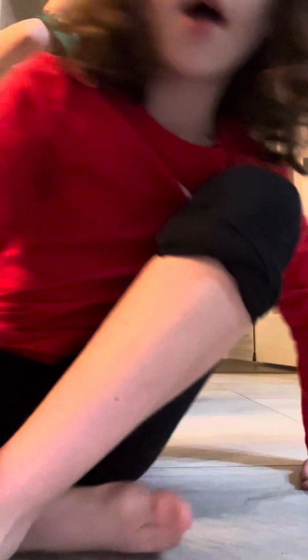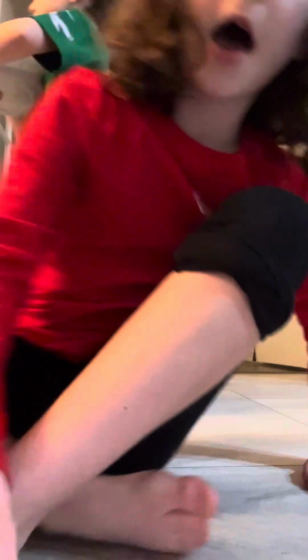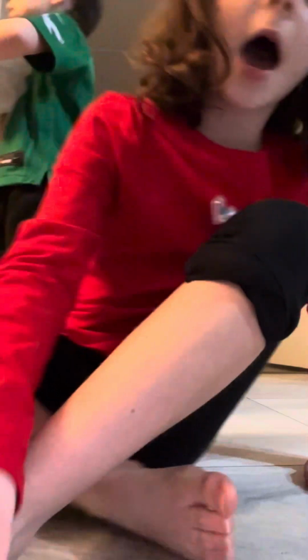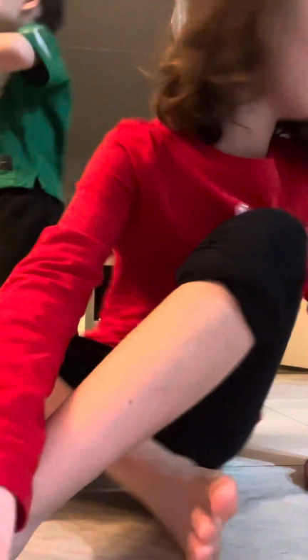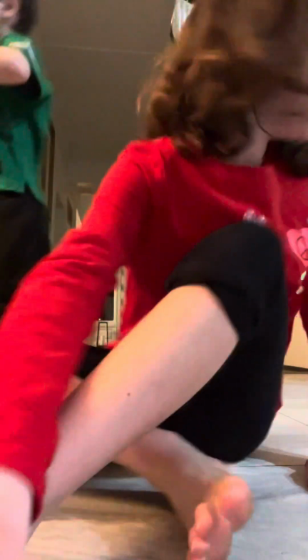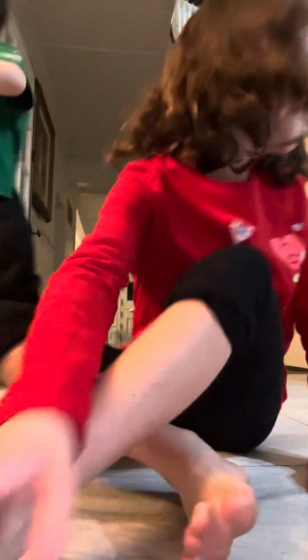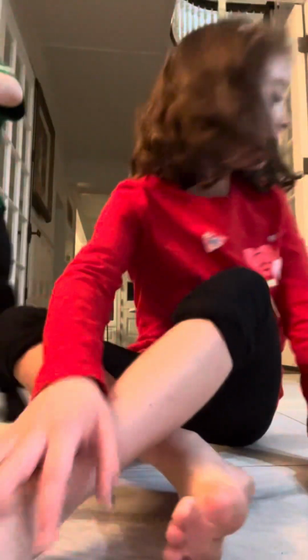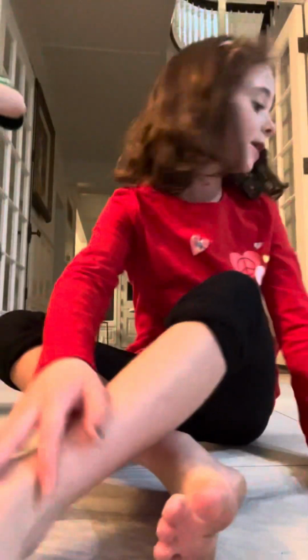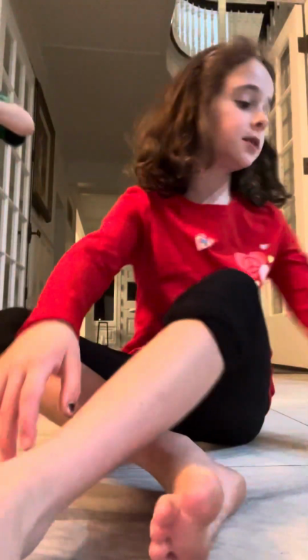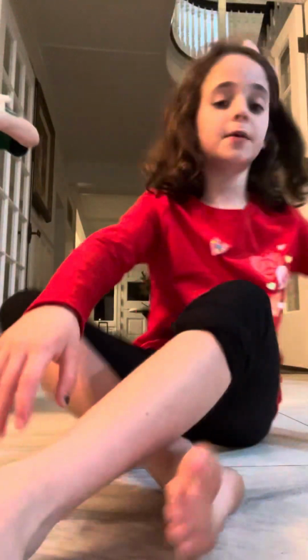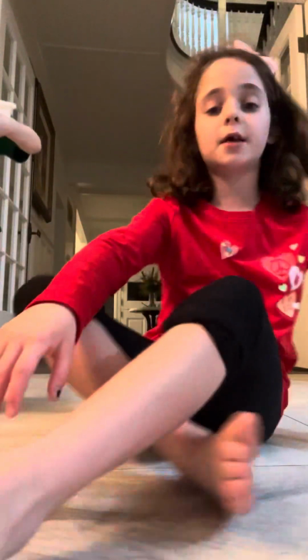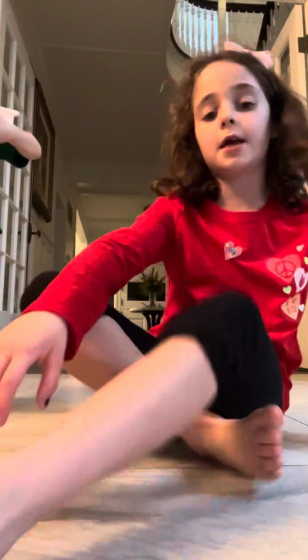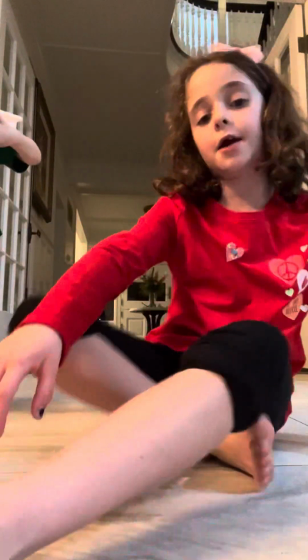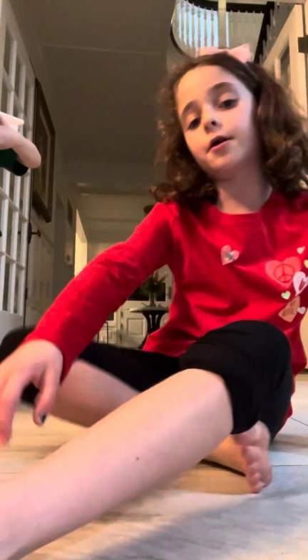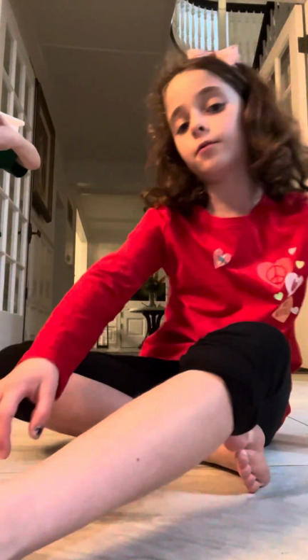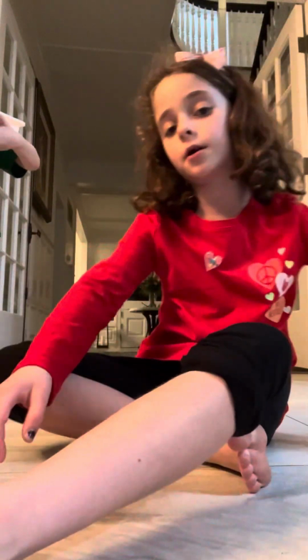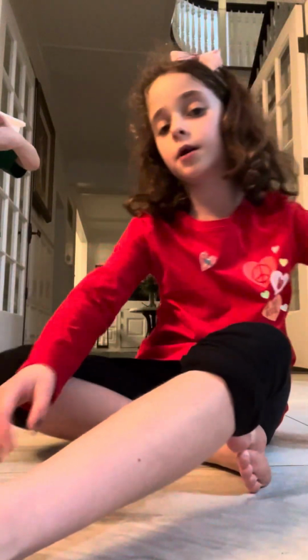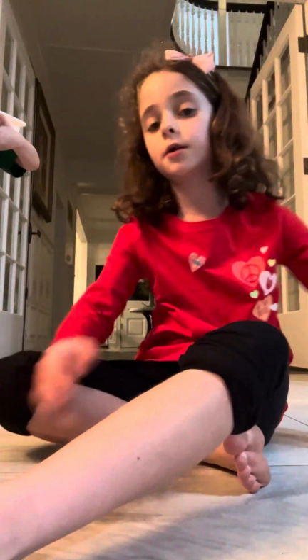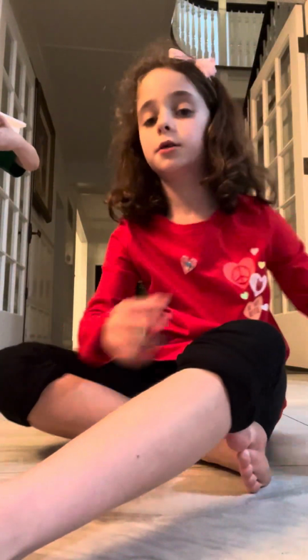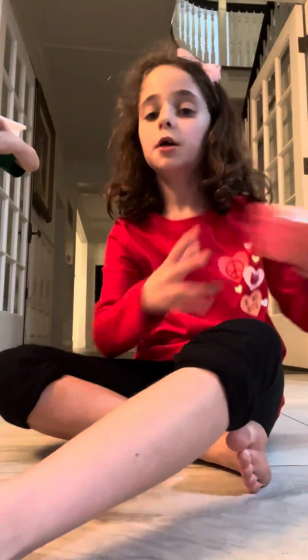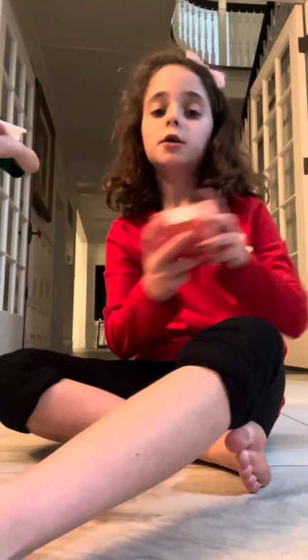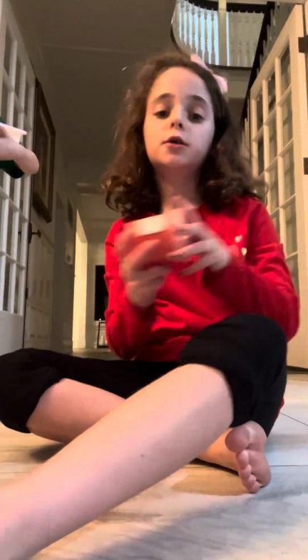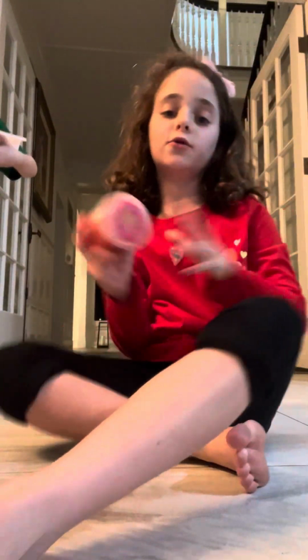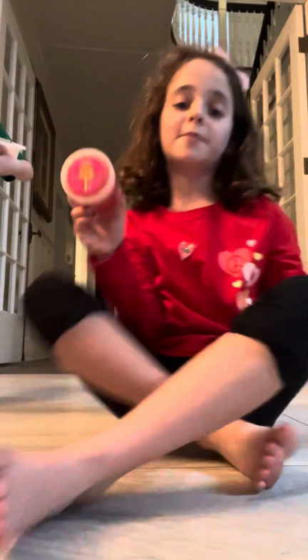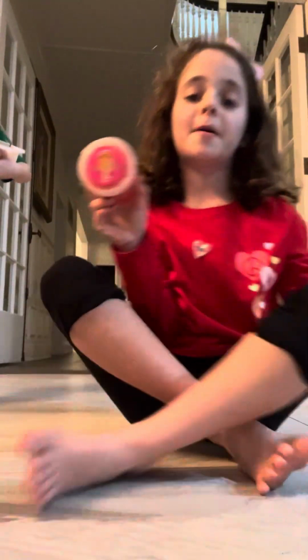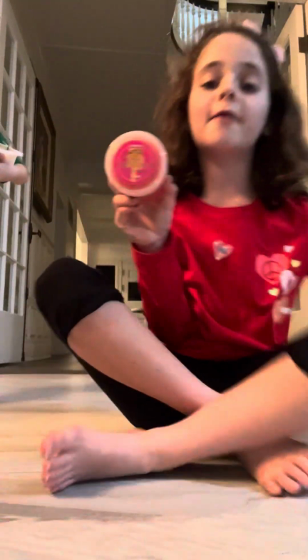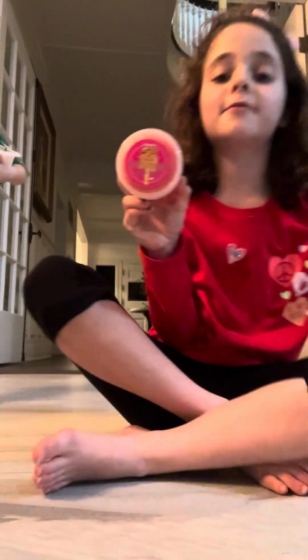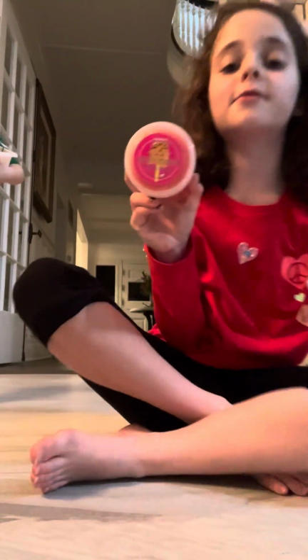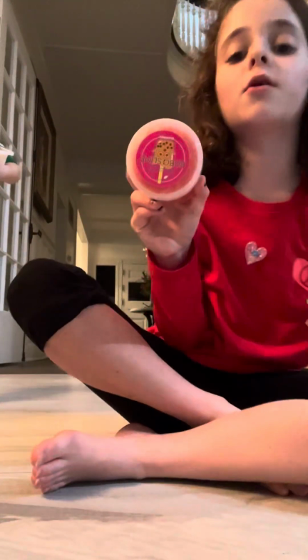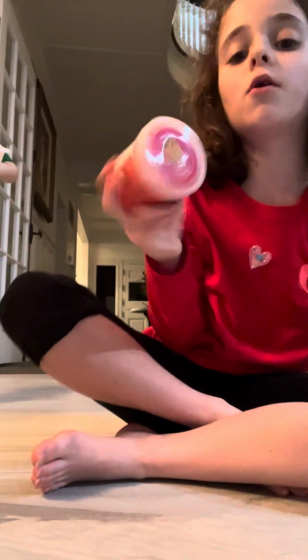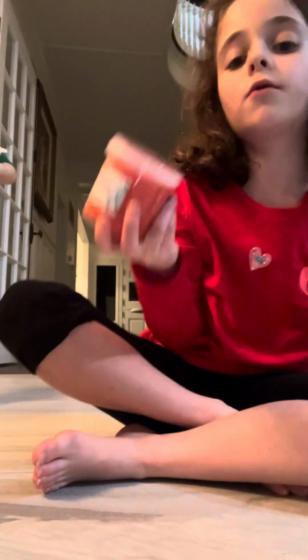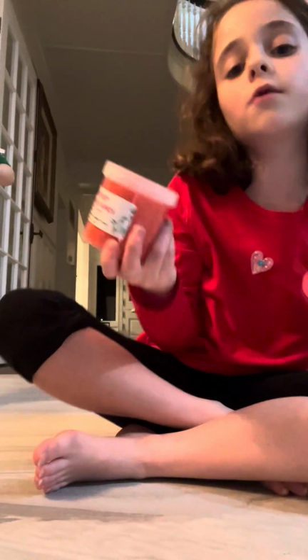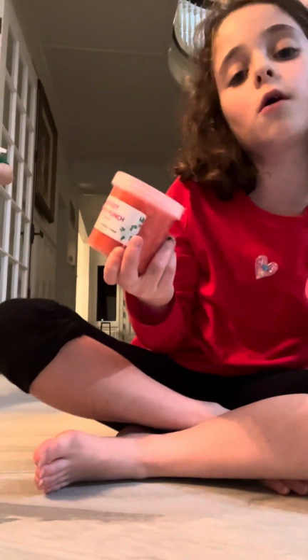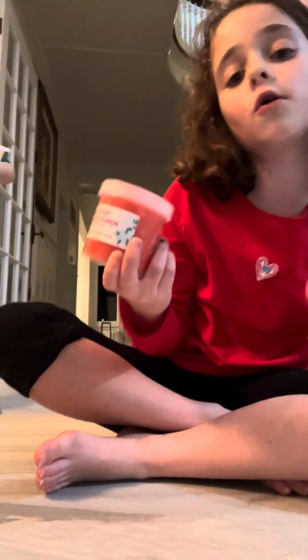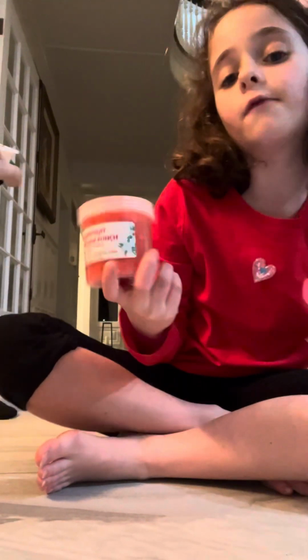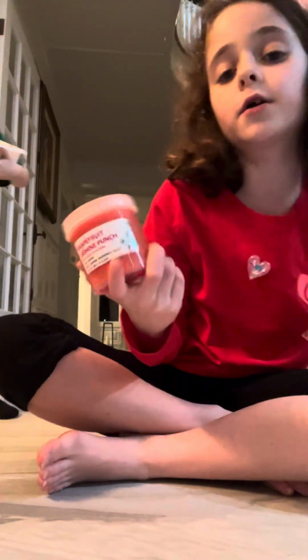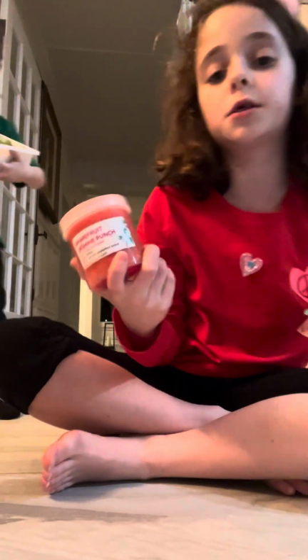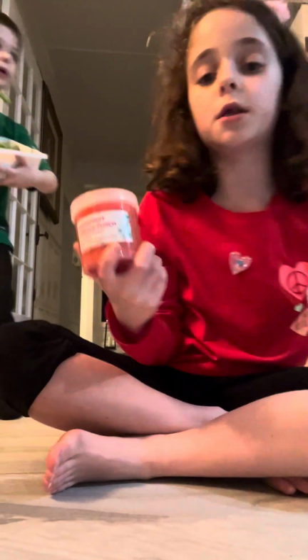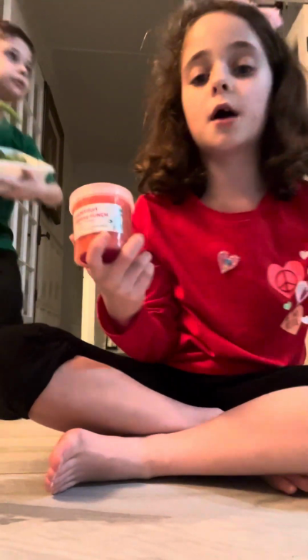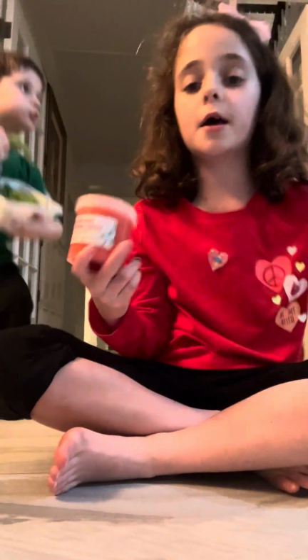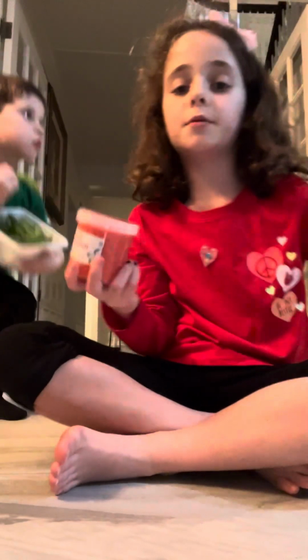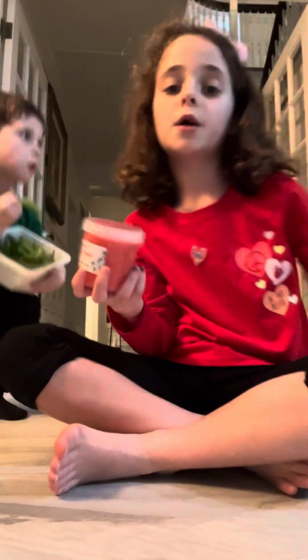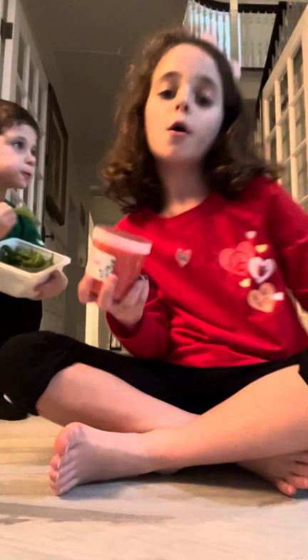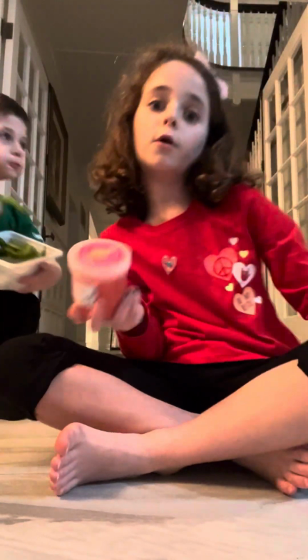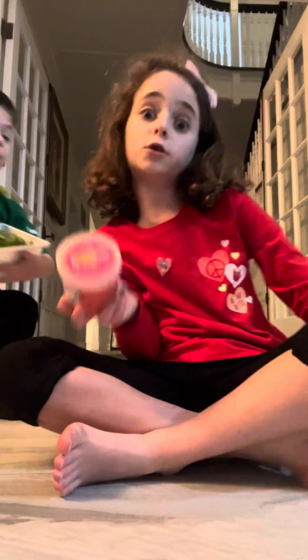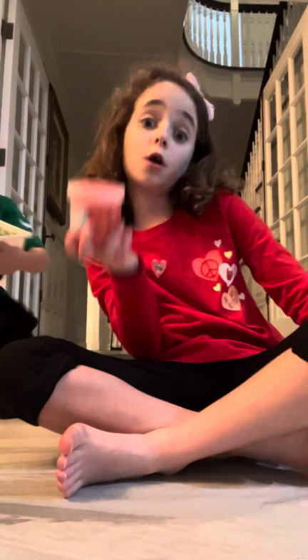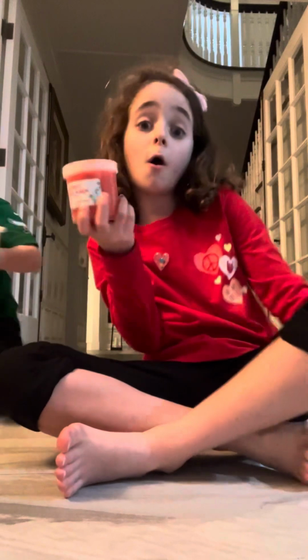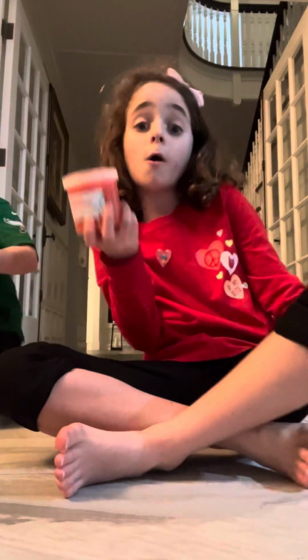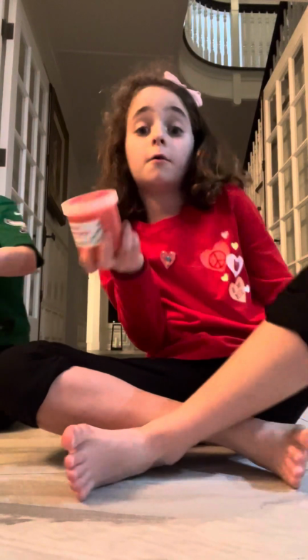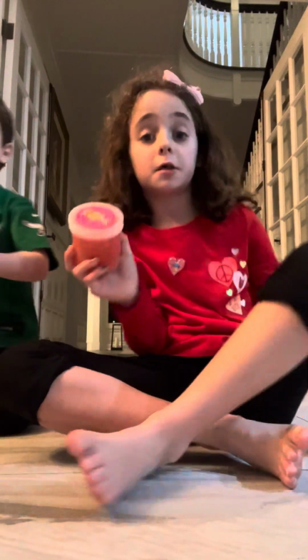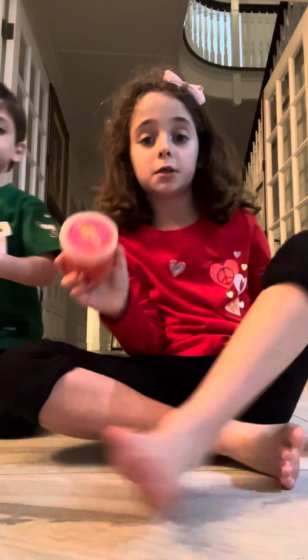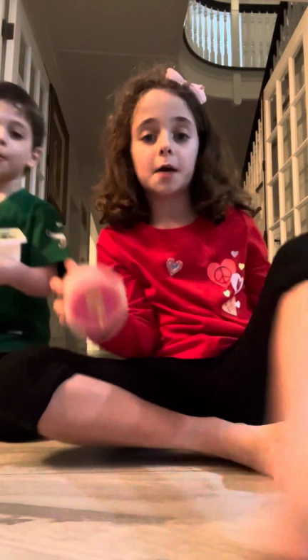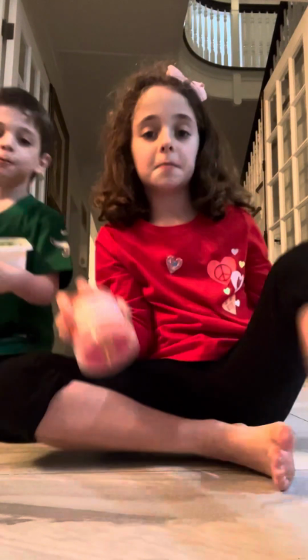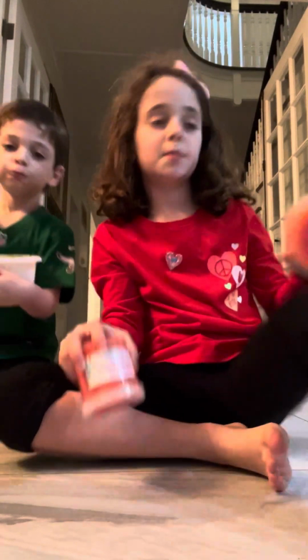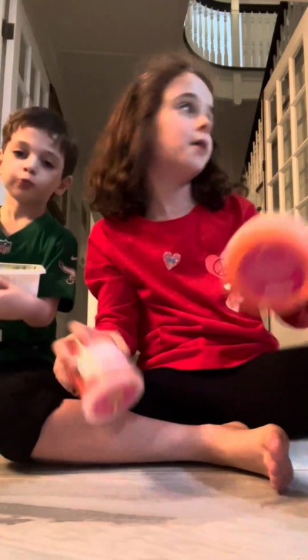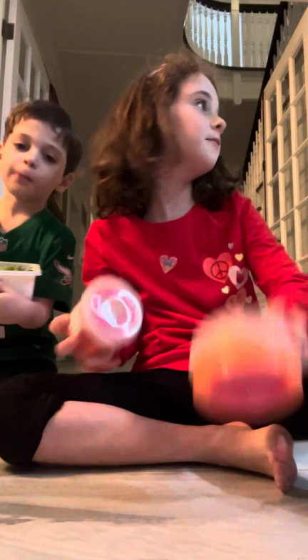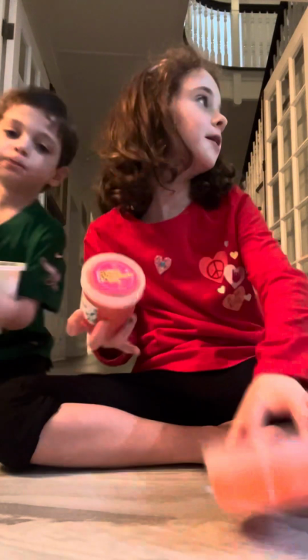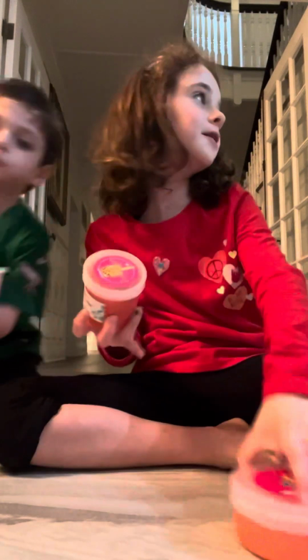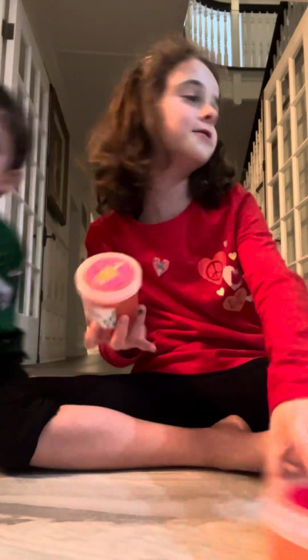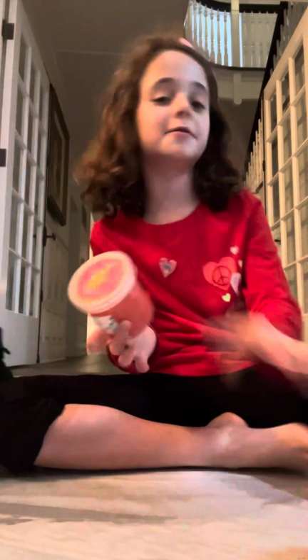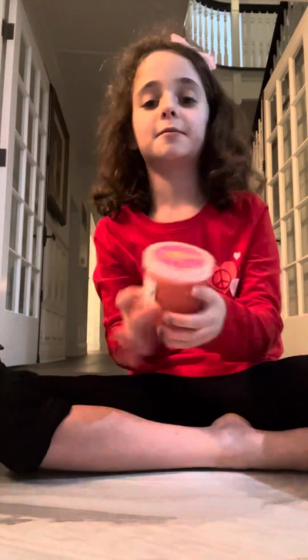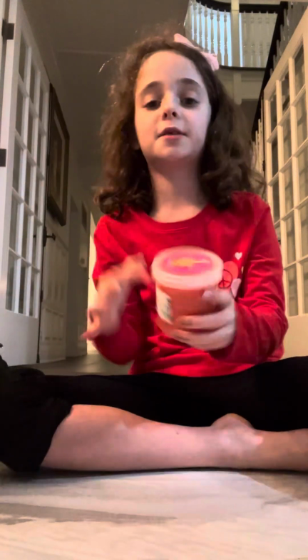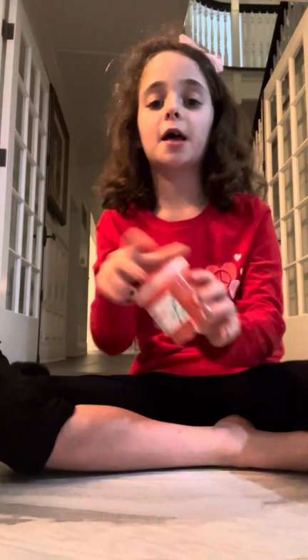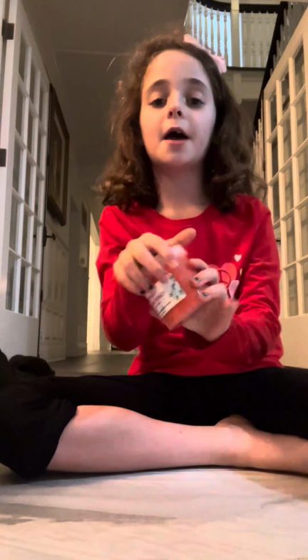Hi everybody, it's me and Erin. We're going to show you about all of our slimes. Well, it's not all of our slimes, but we're going to do some slime.